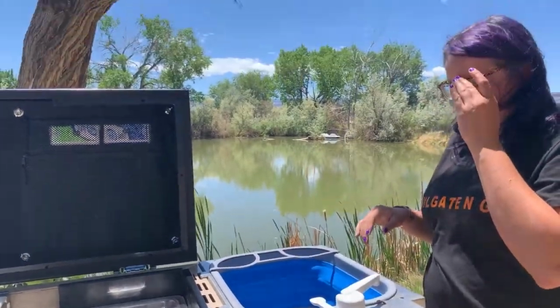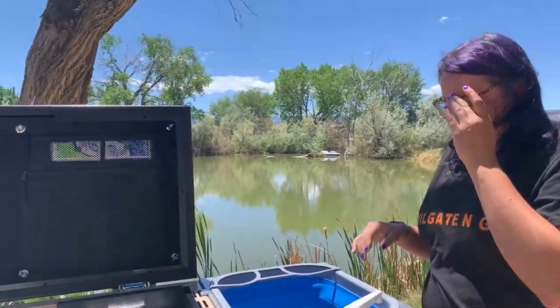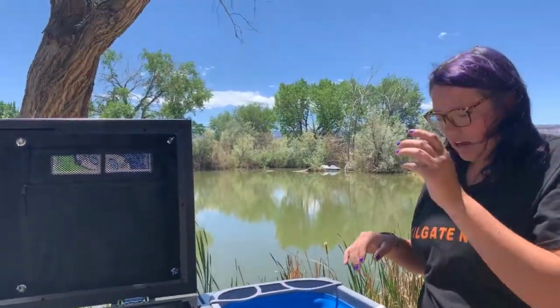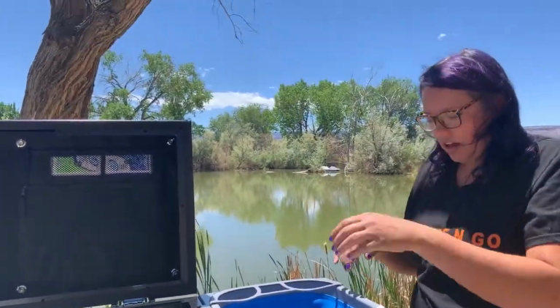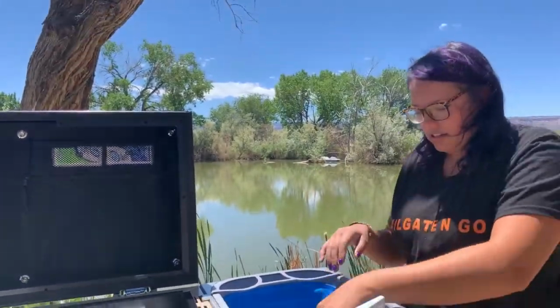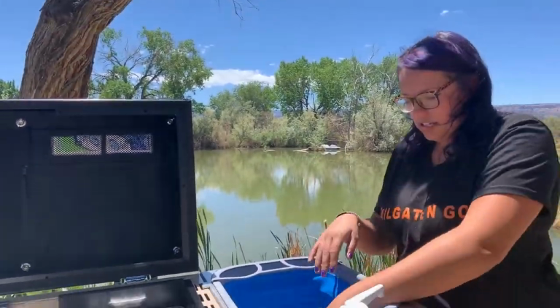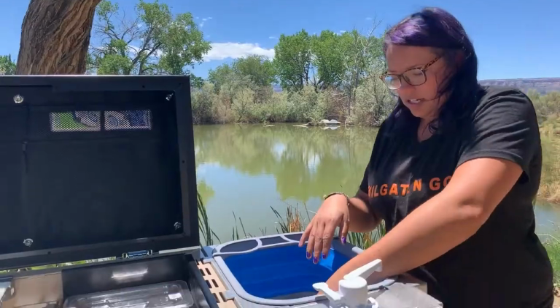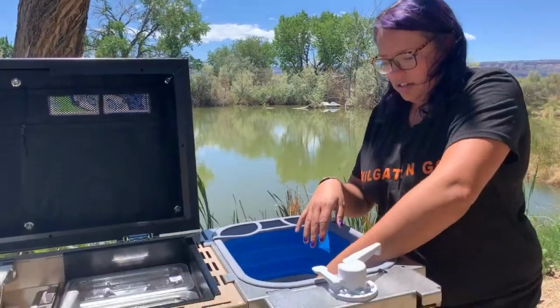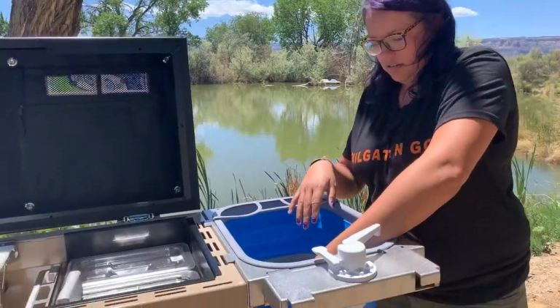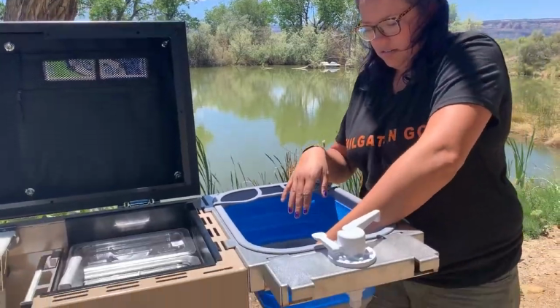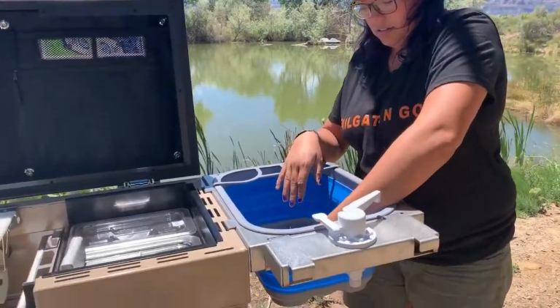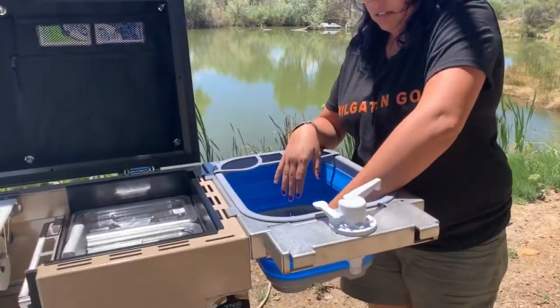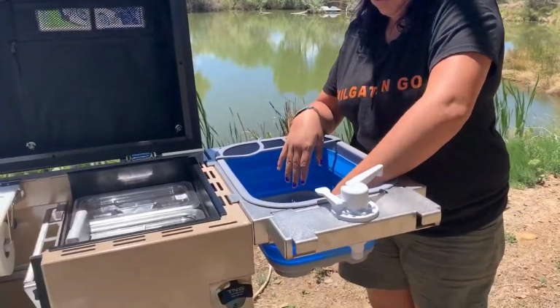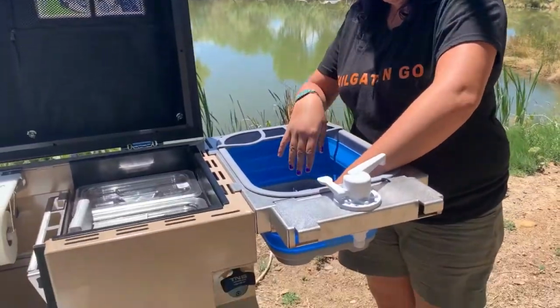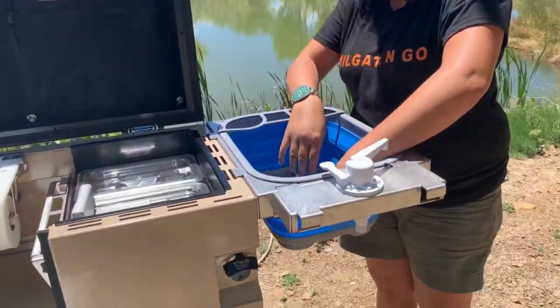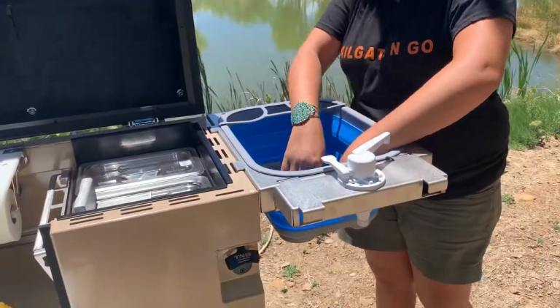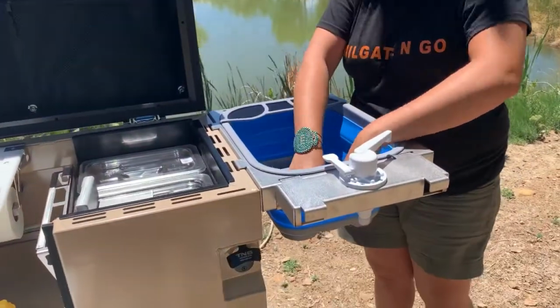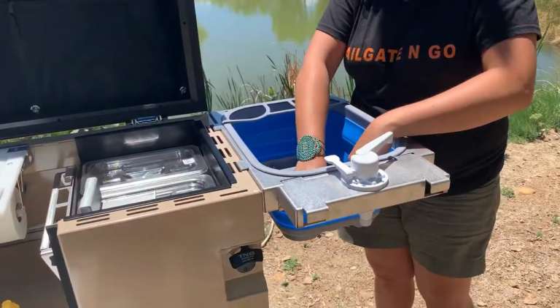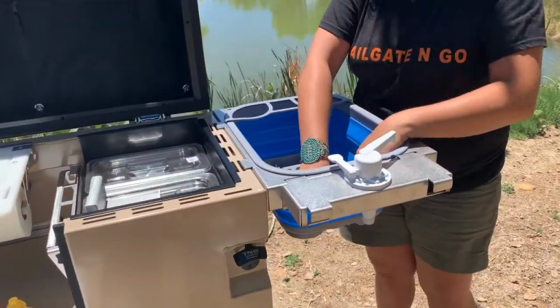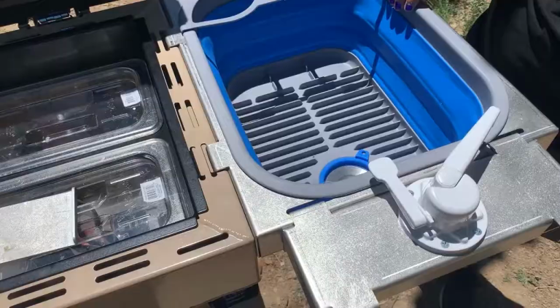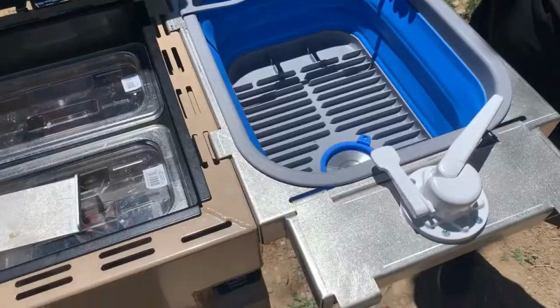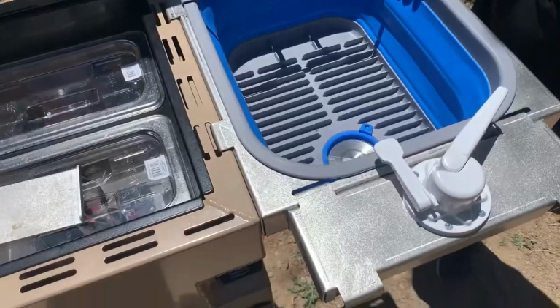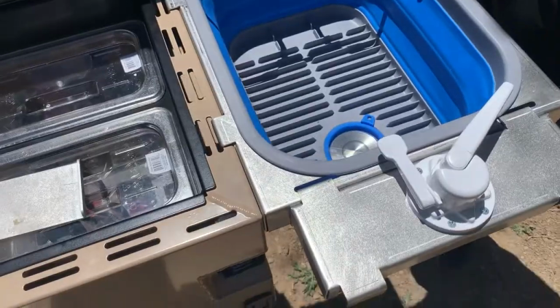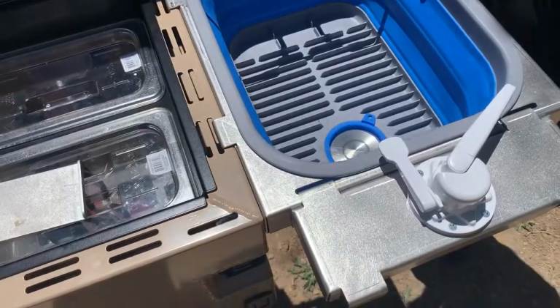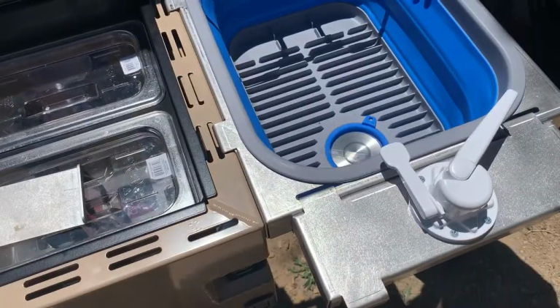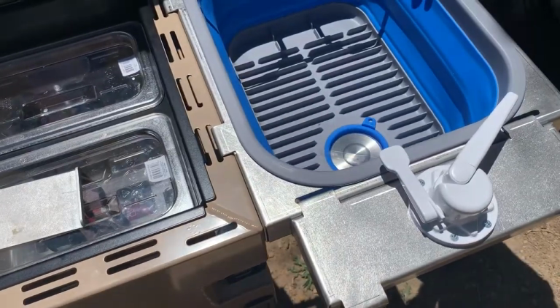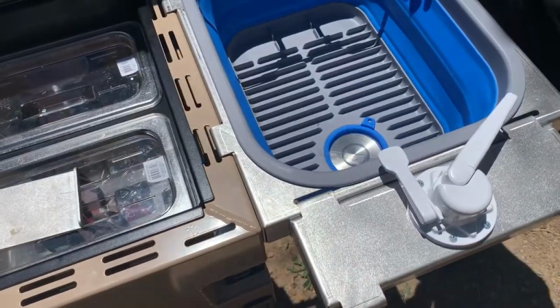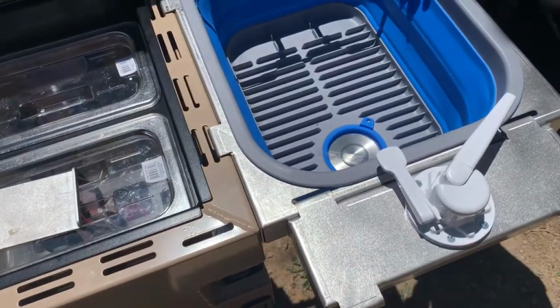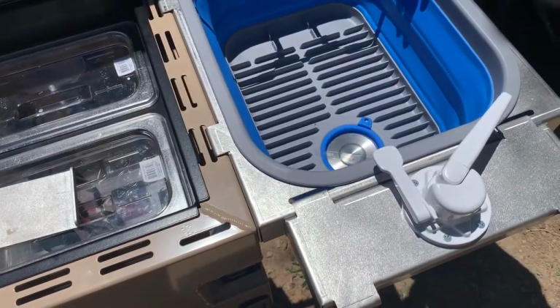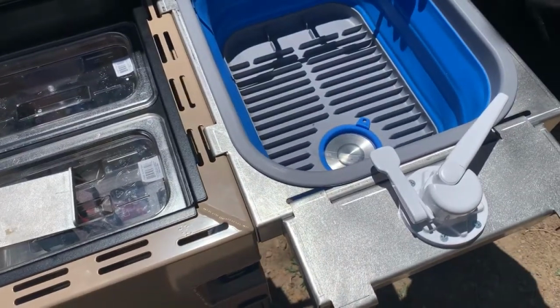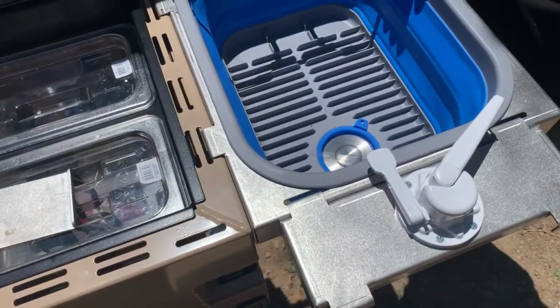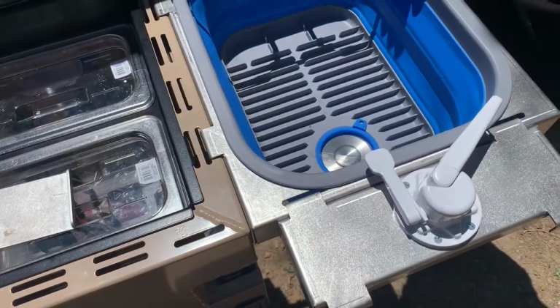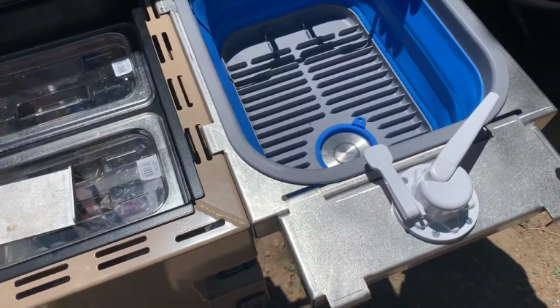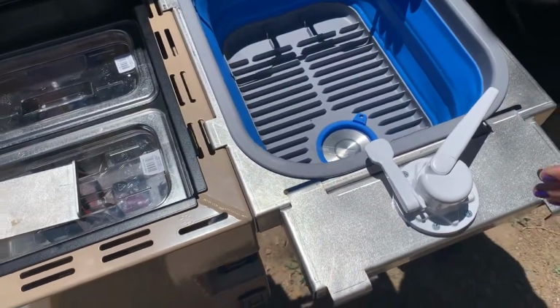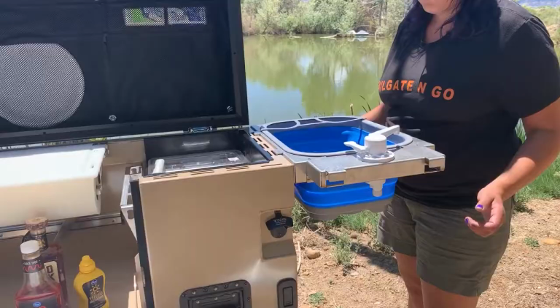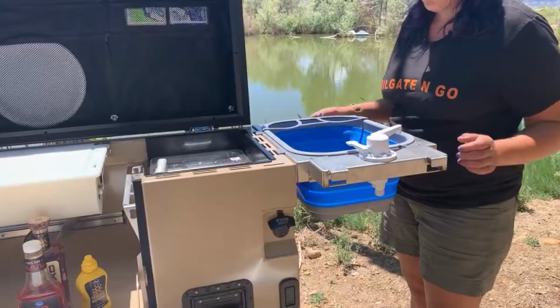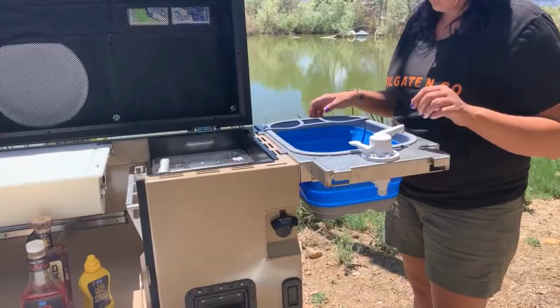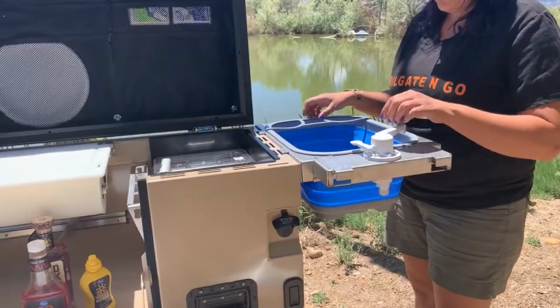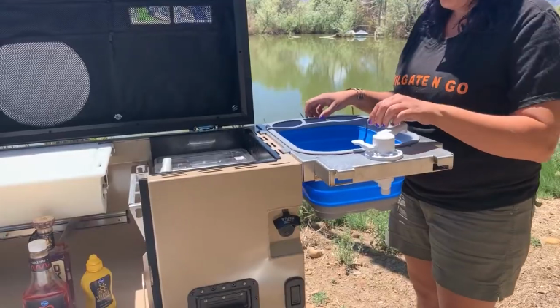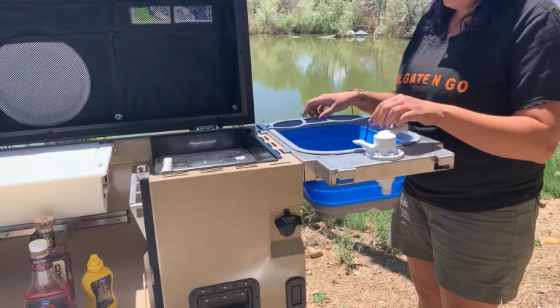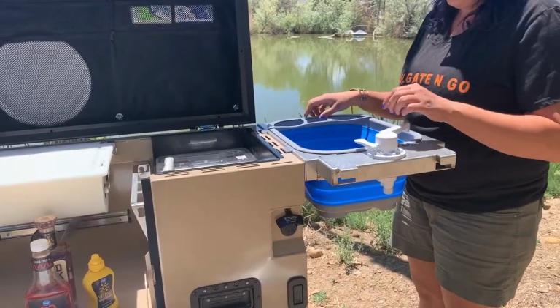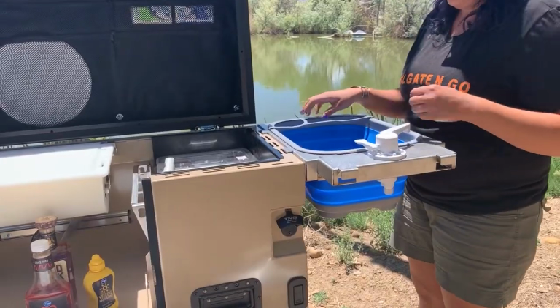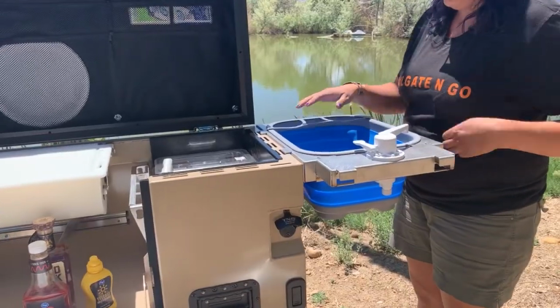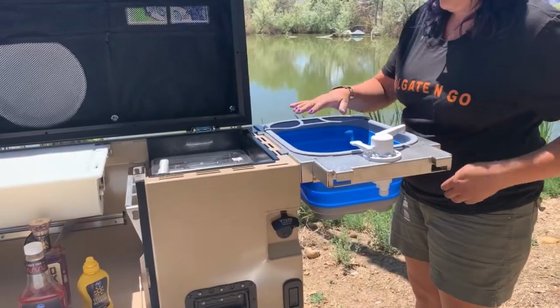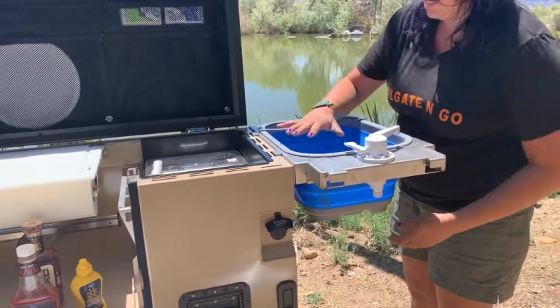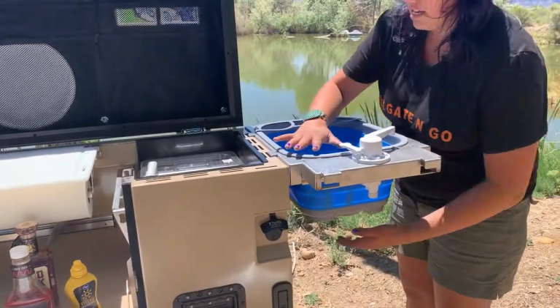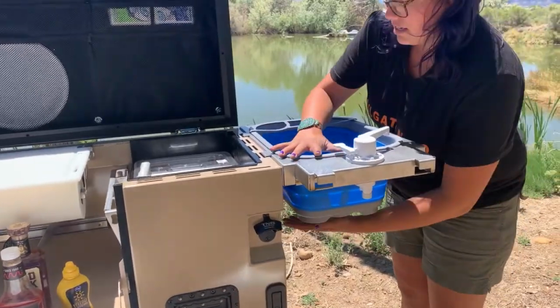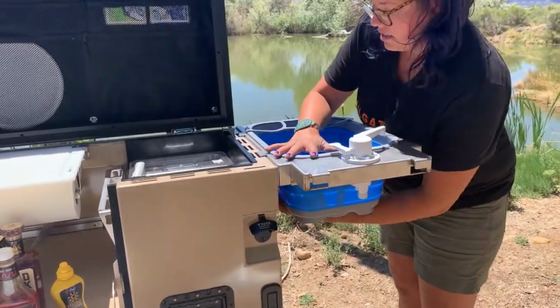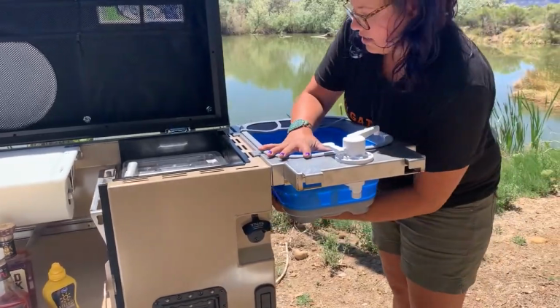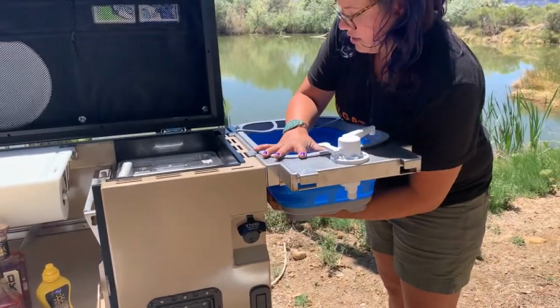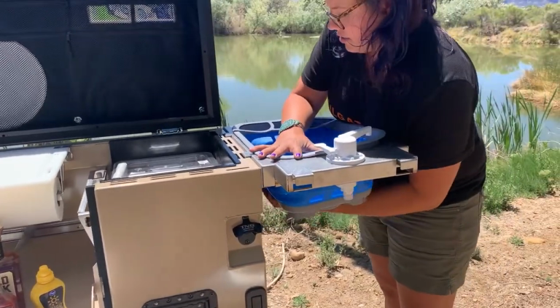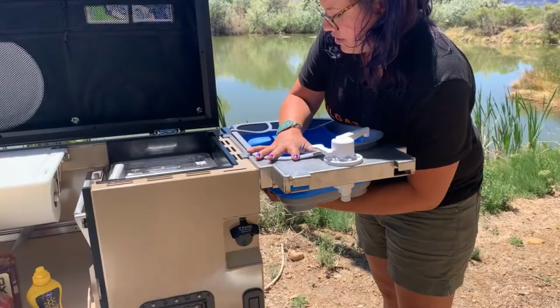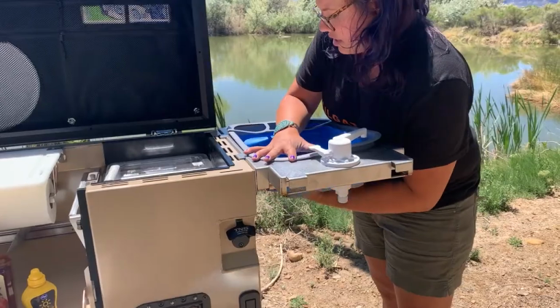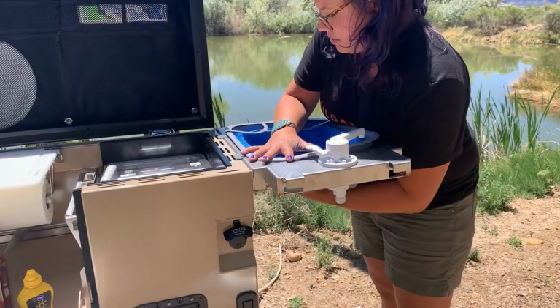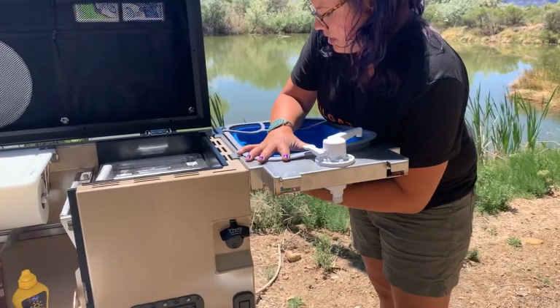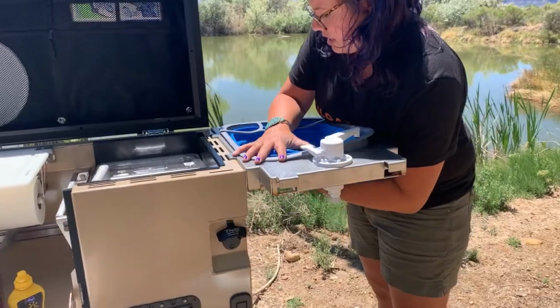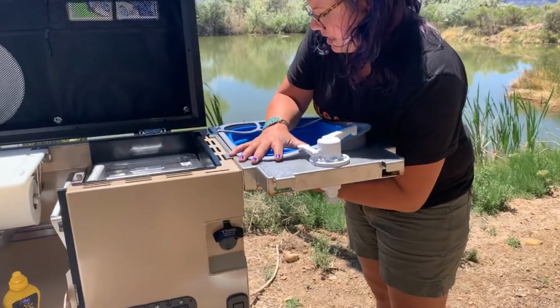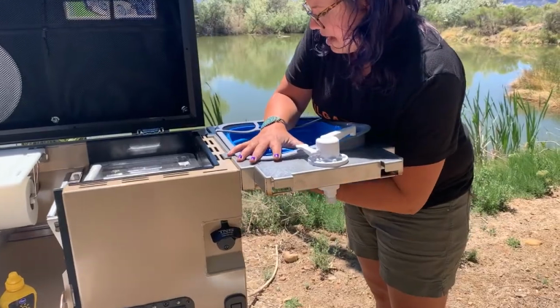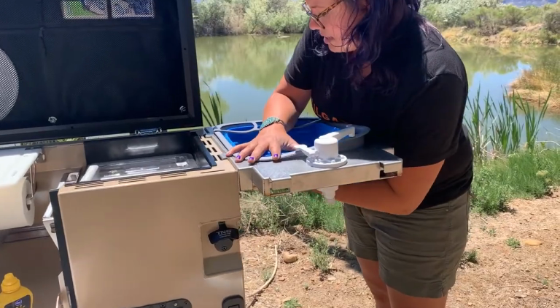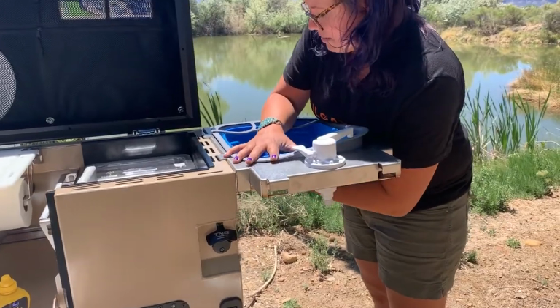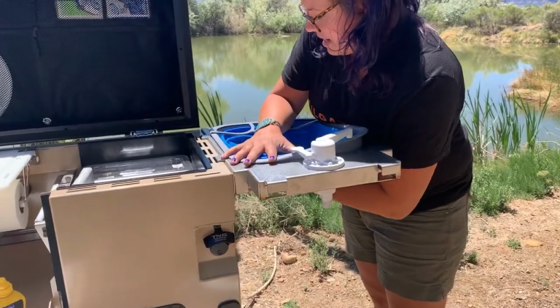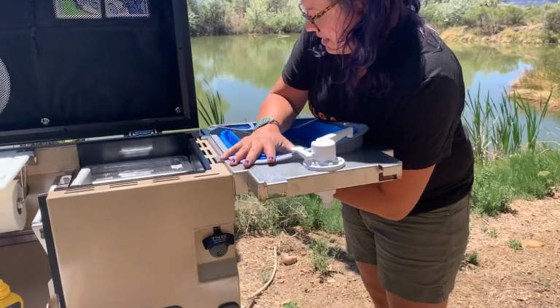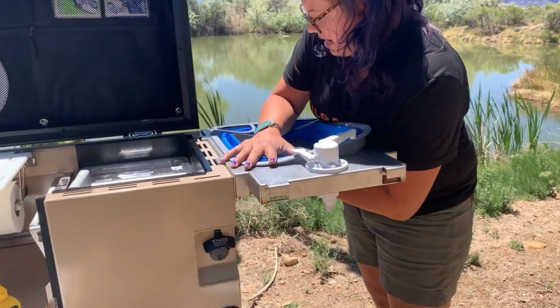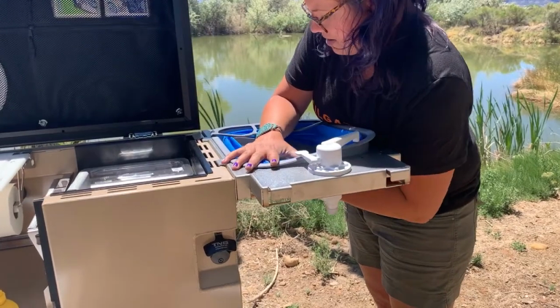And also, it has a drain. For storage of your sink, you're just going to want to collapse it back down.